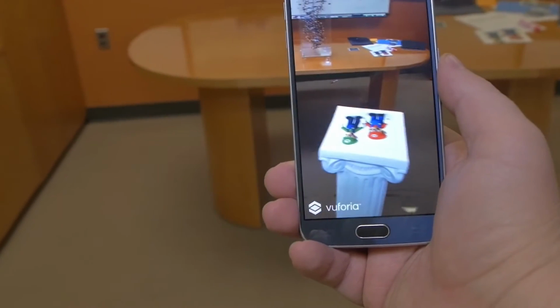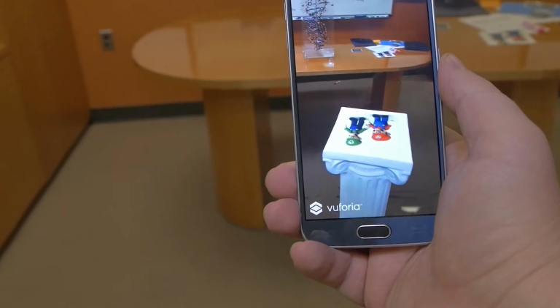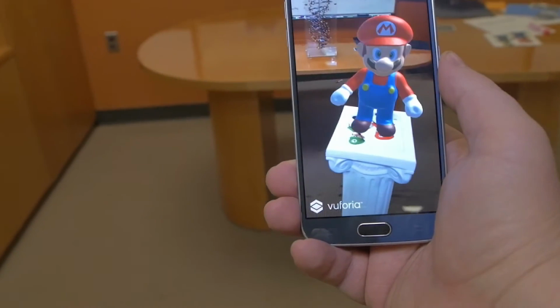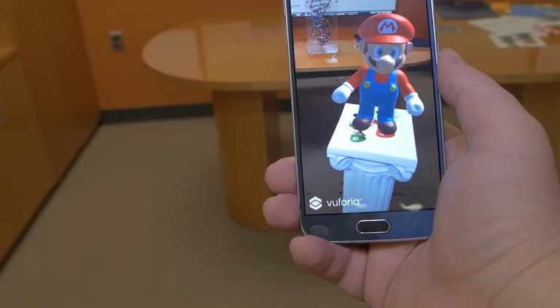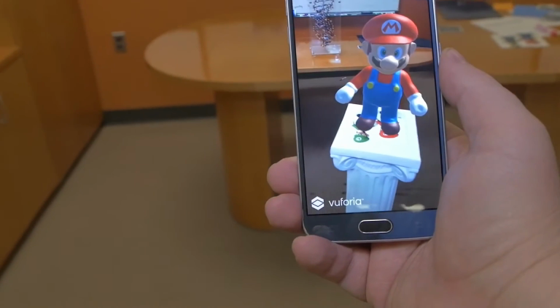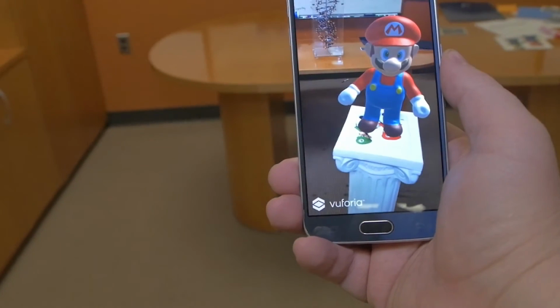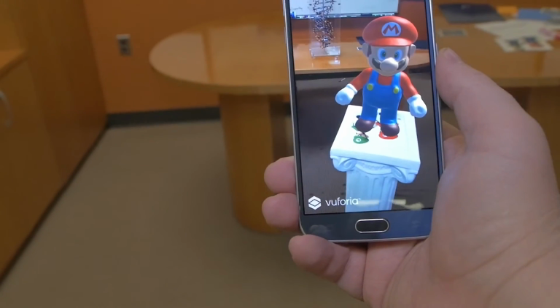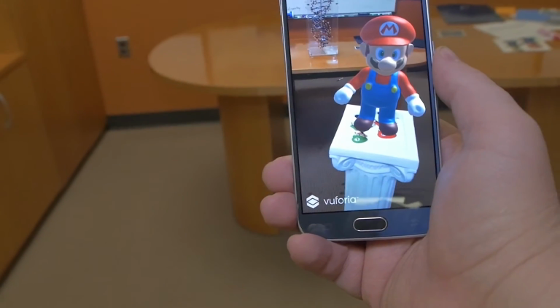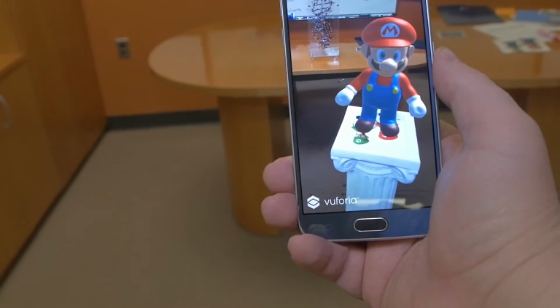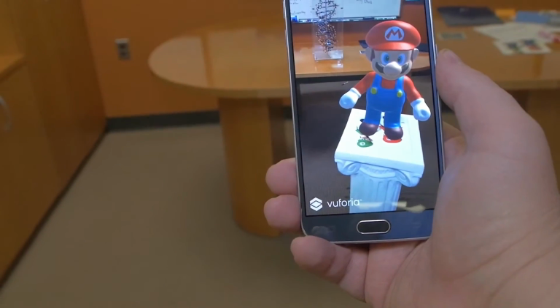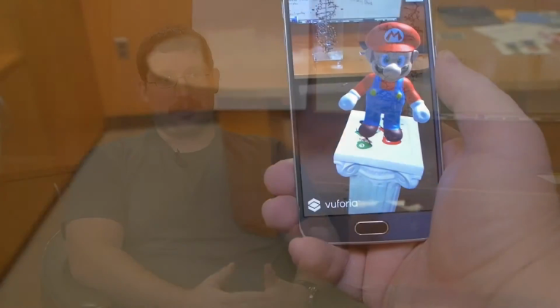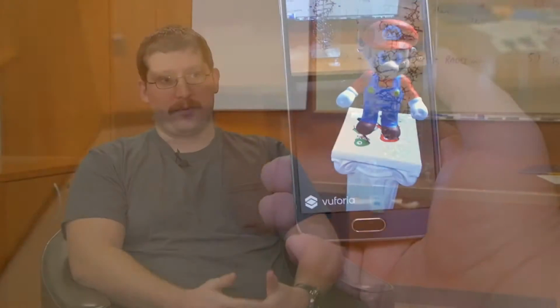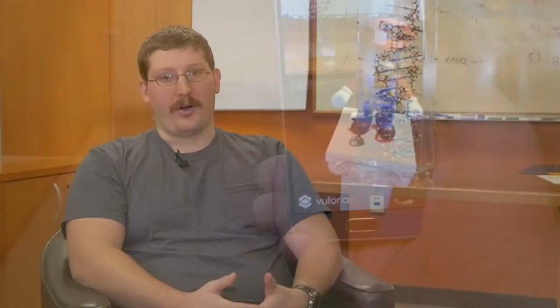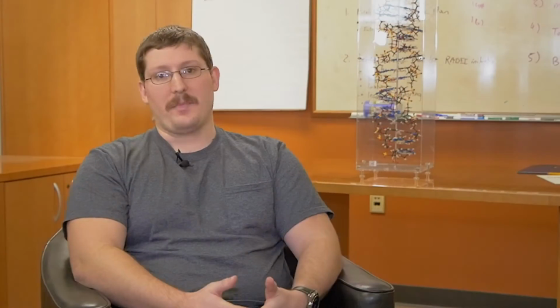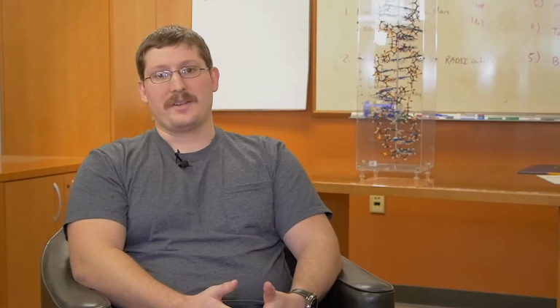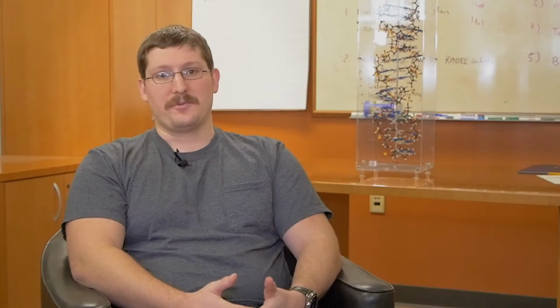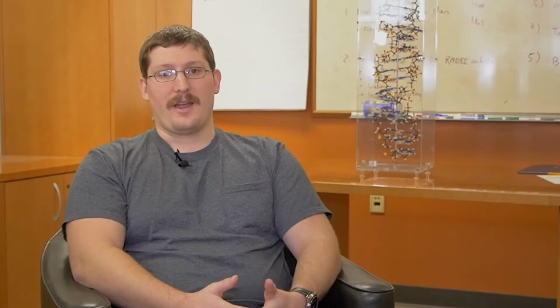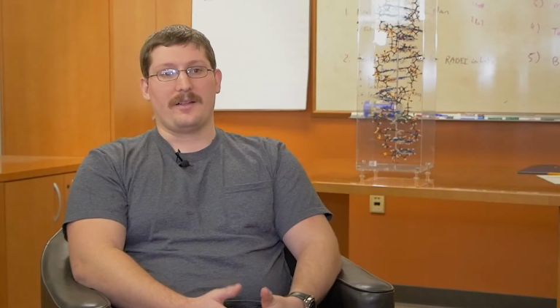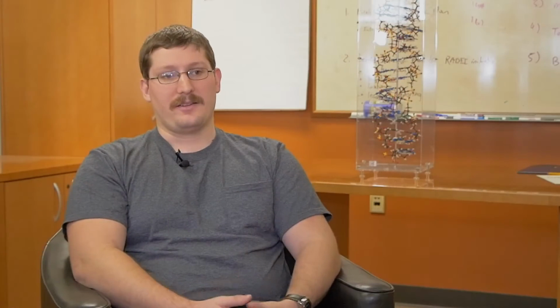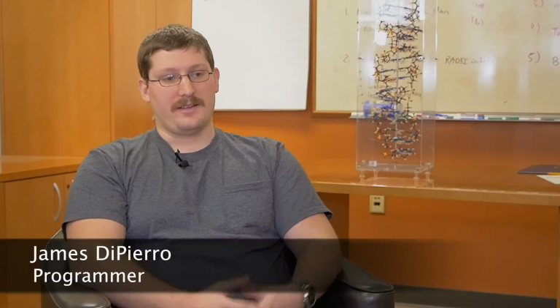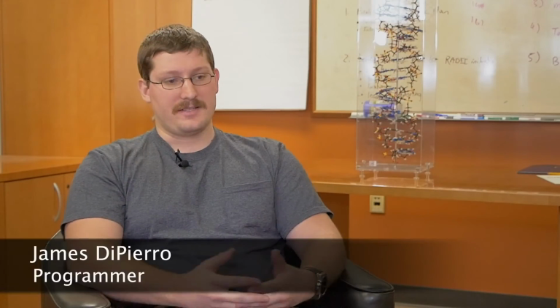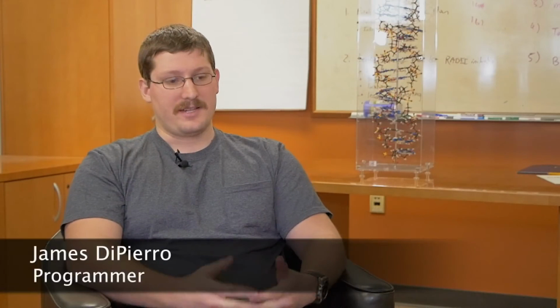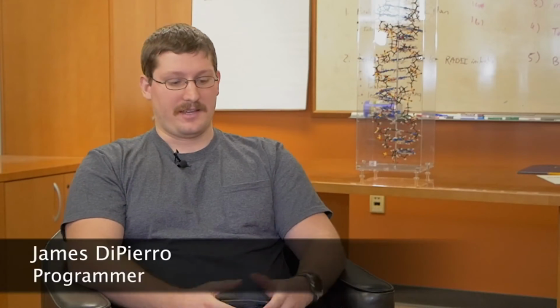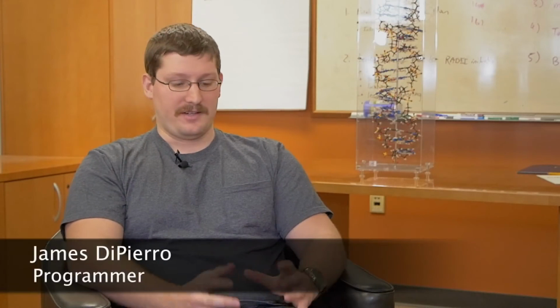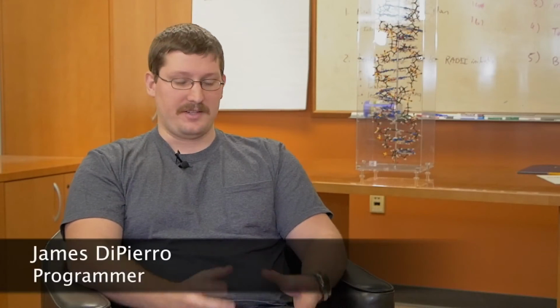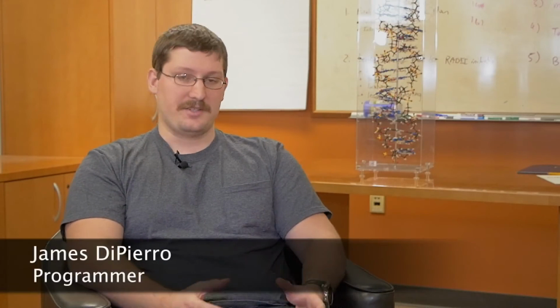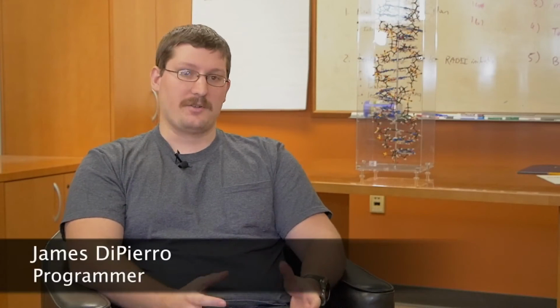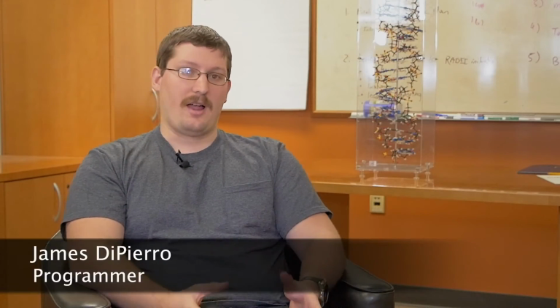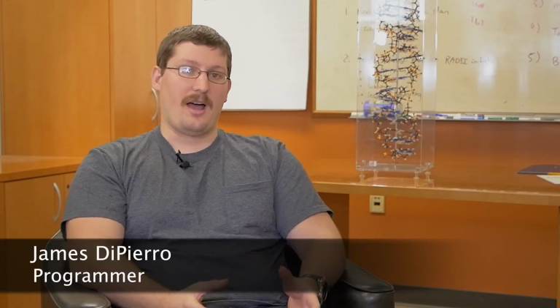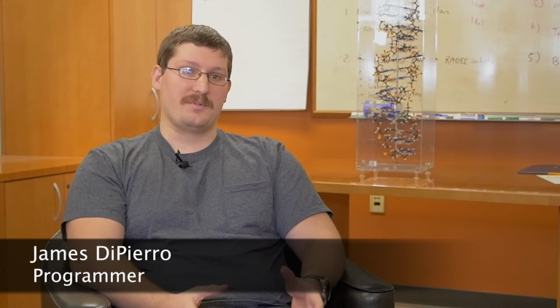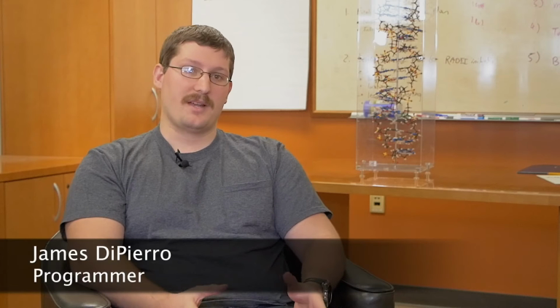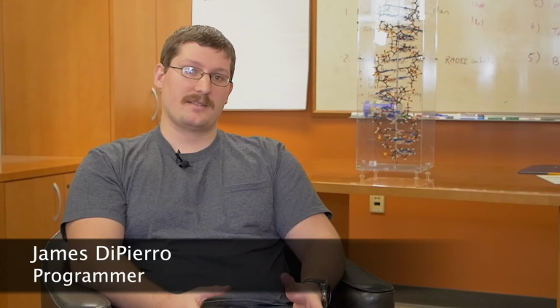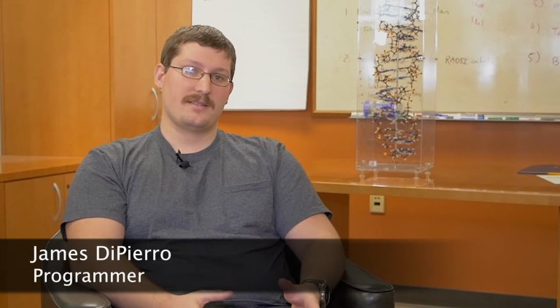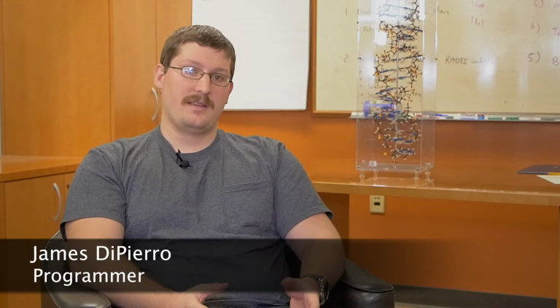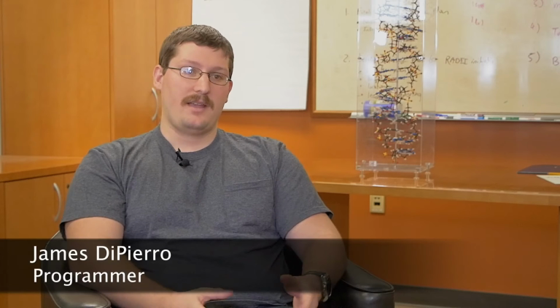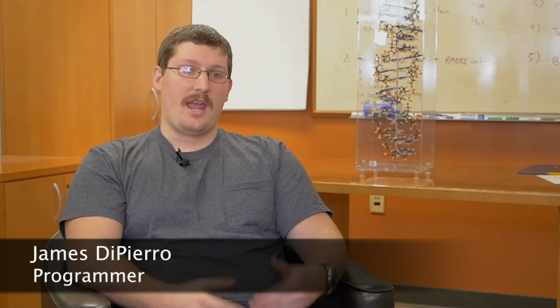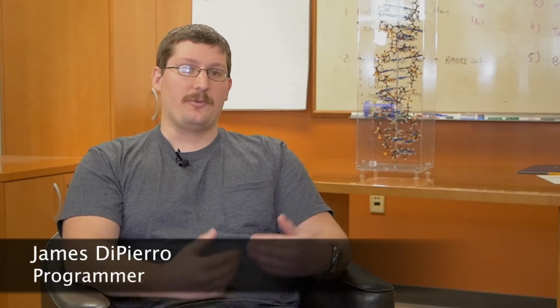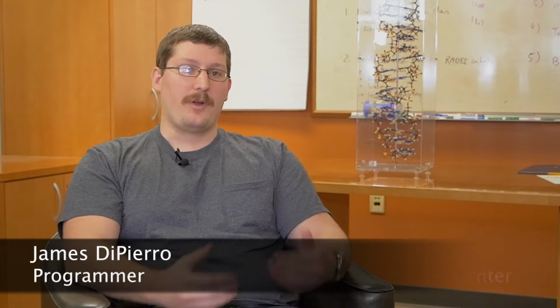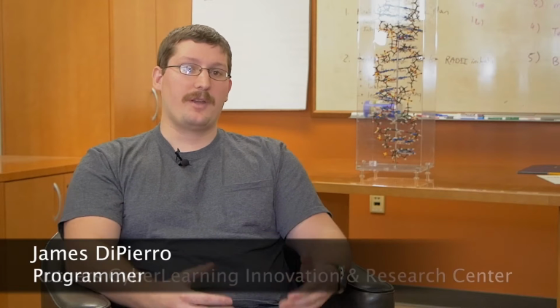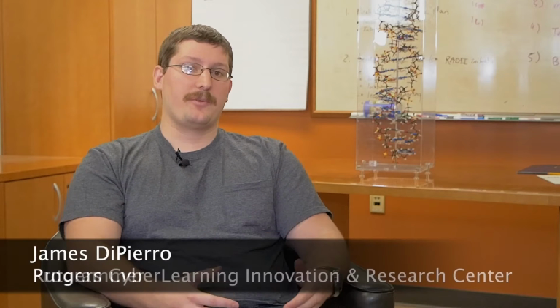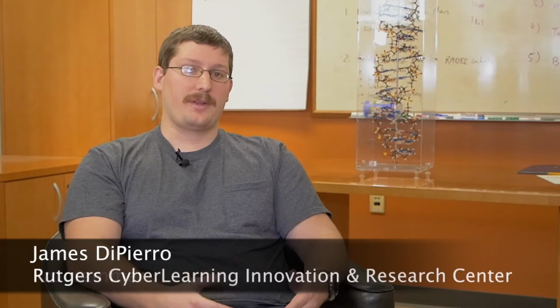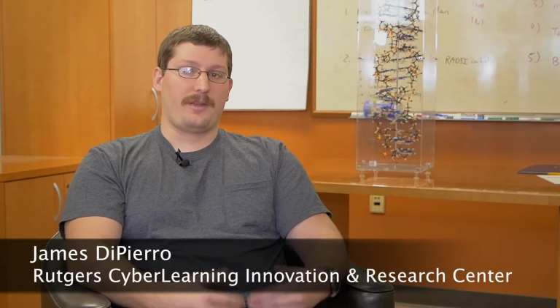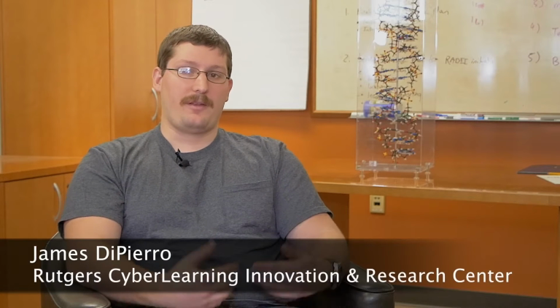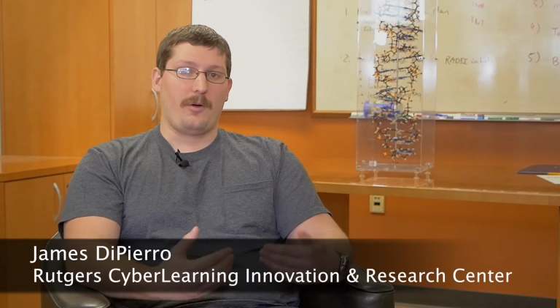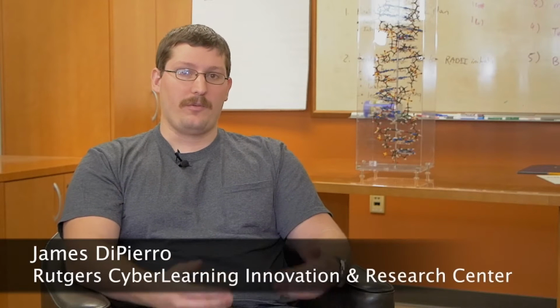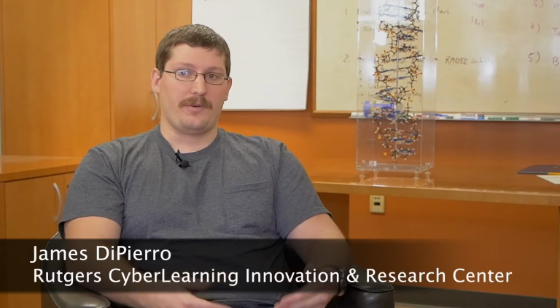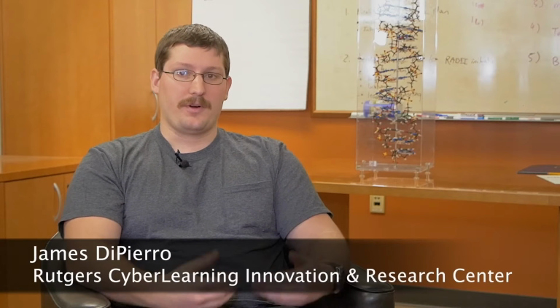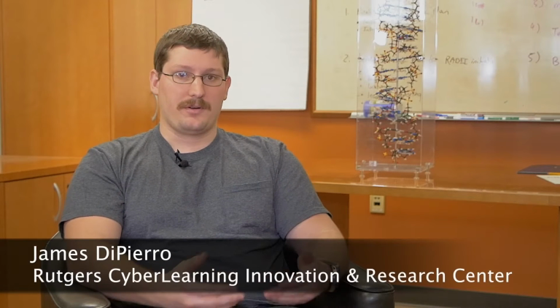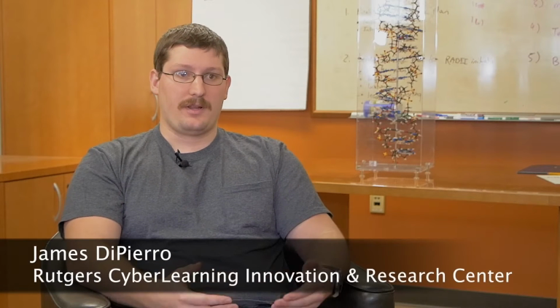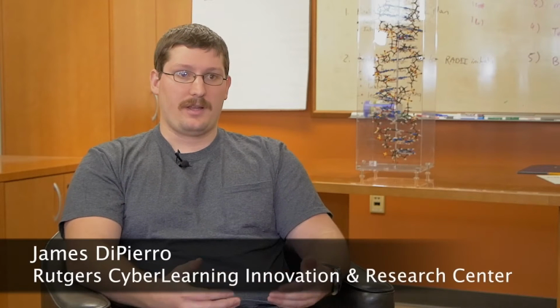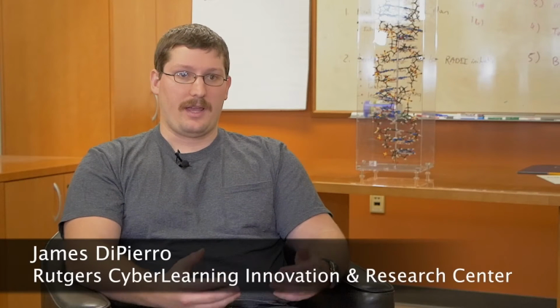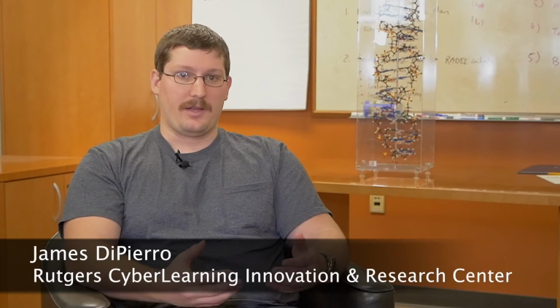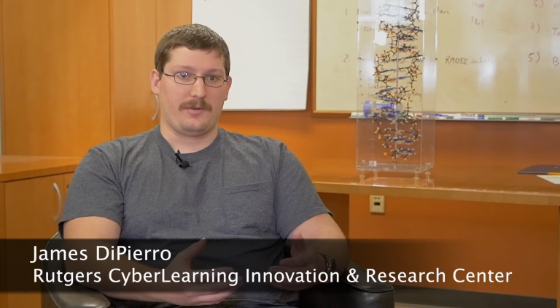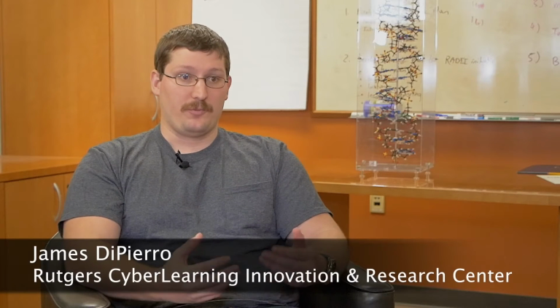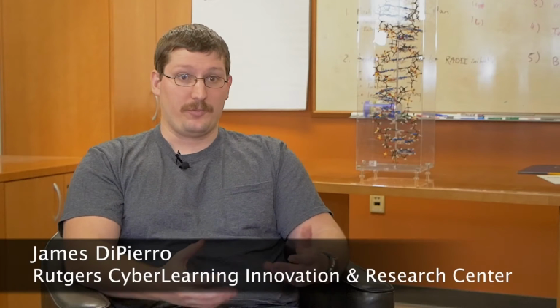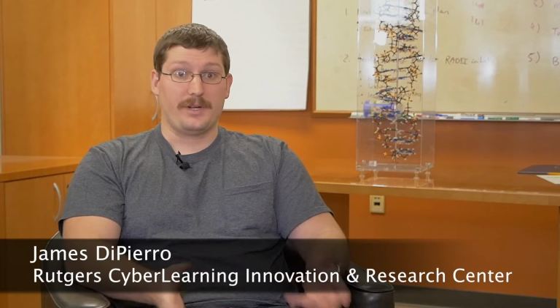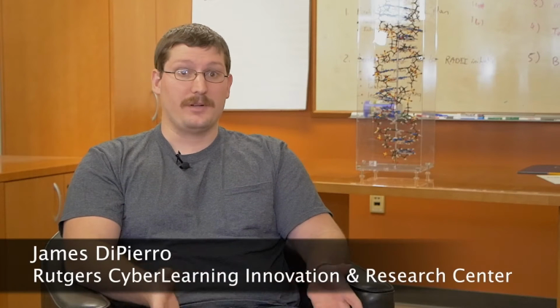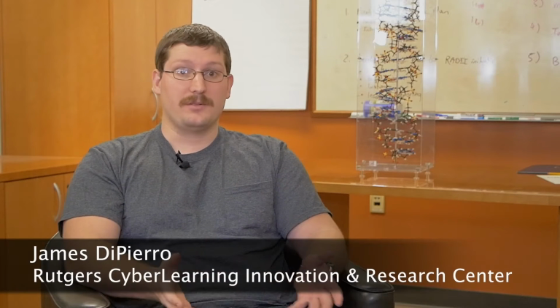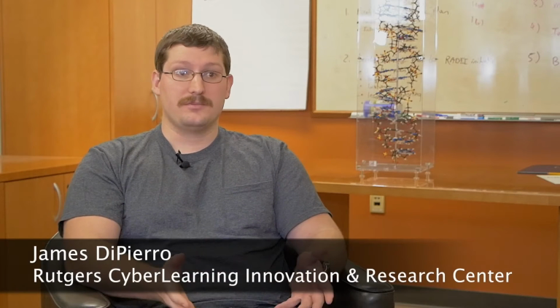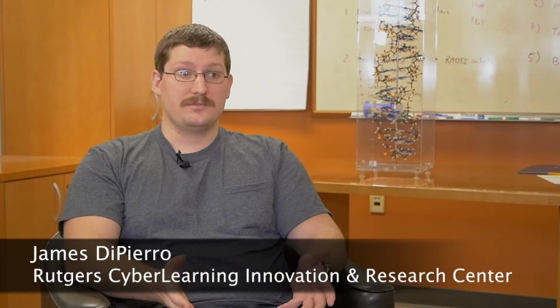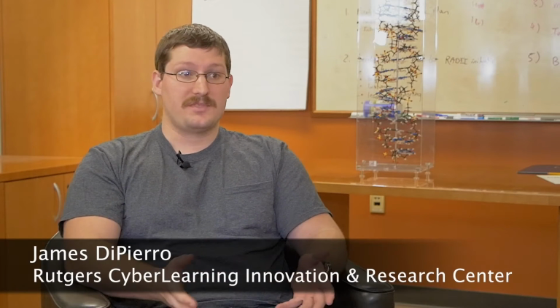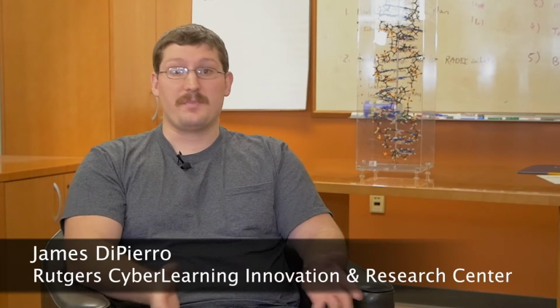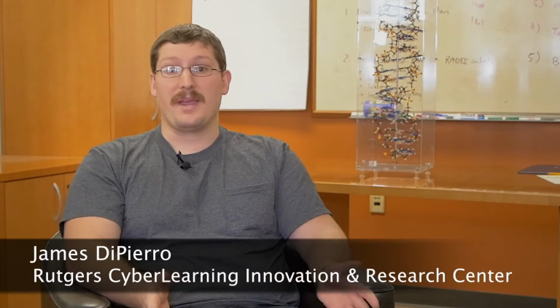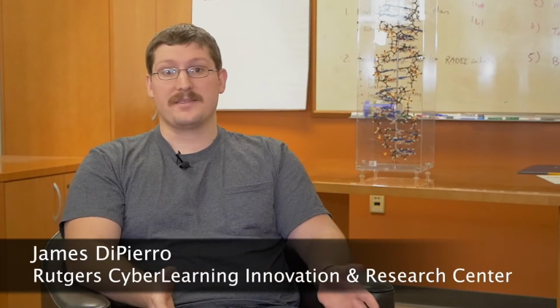I think the best way to describe augmented reality is taking a digital object and rendering it over a real space.